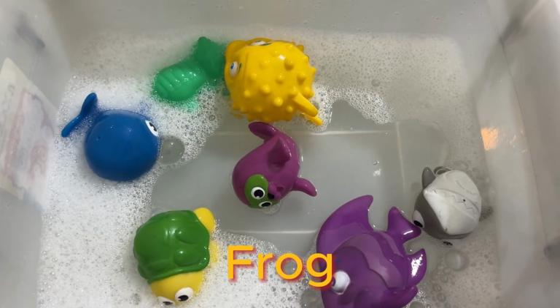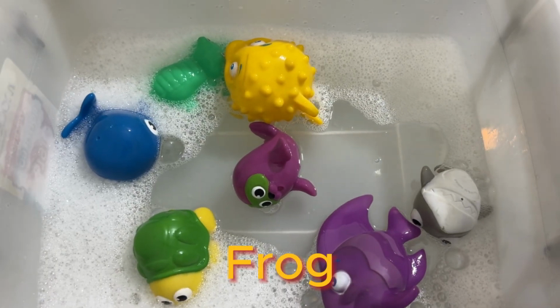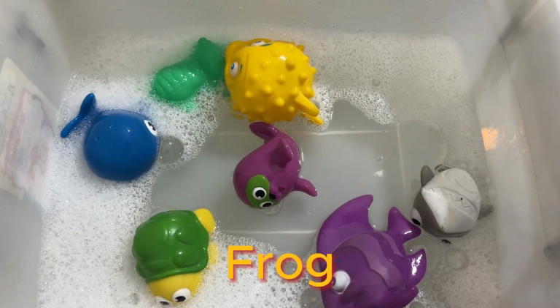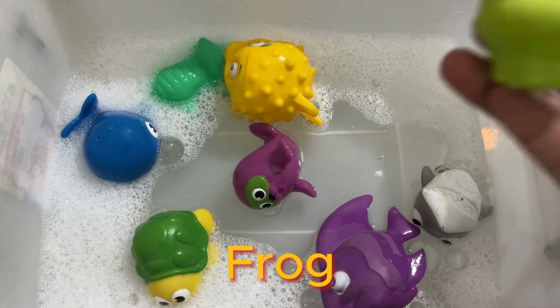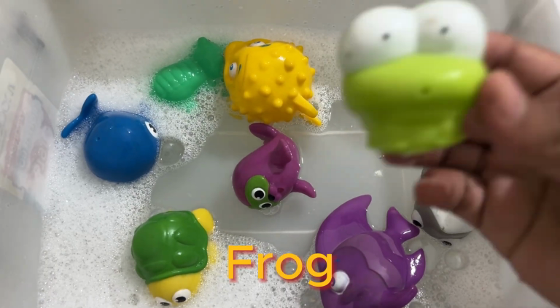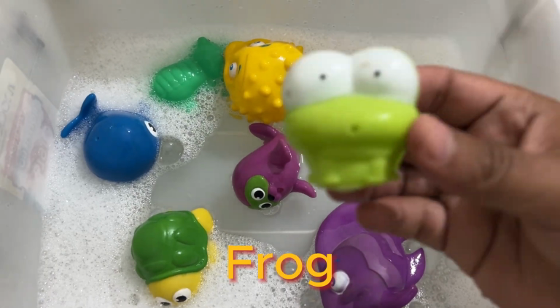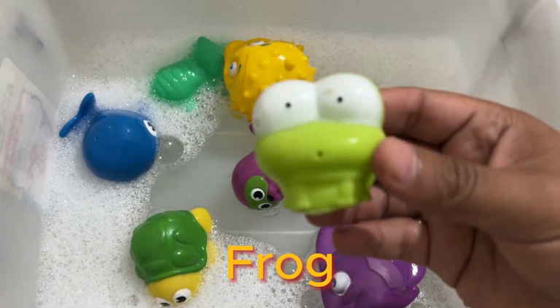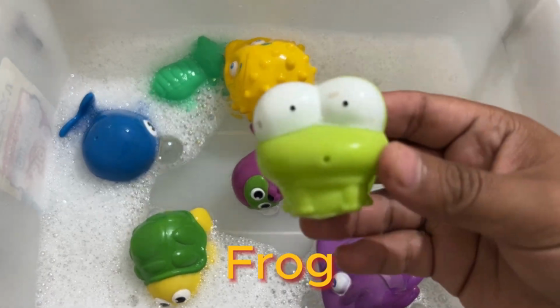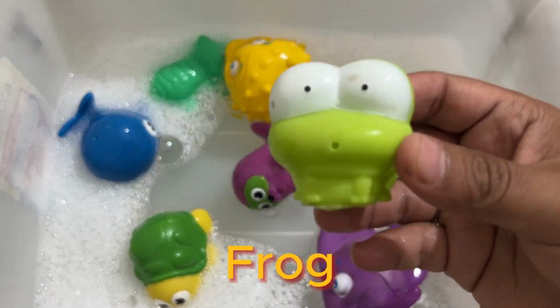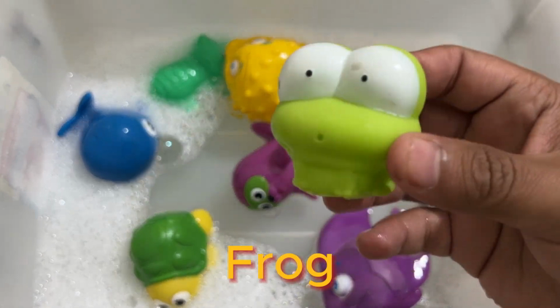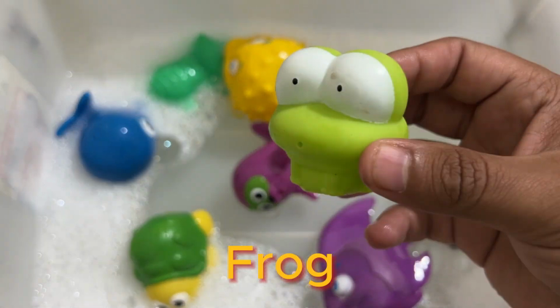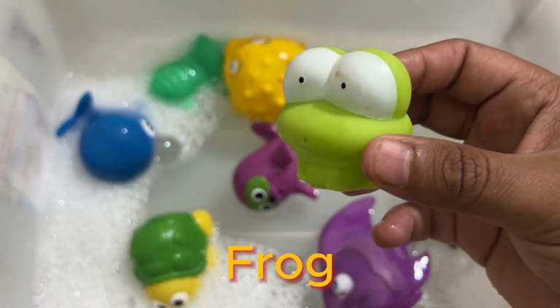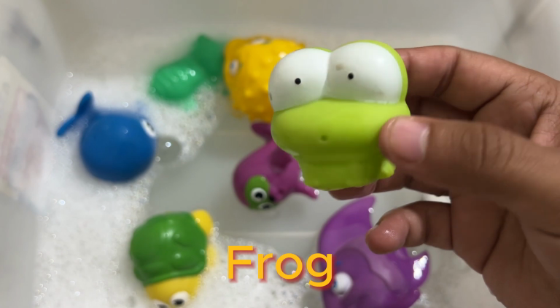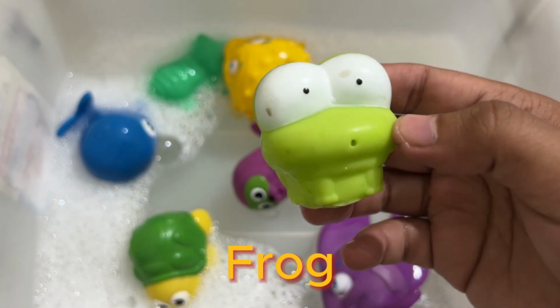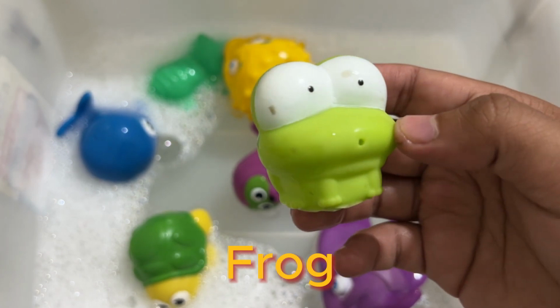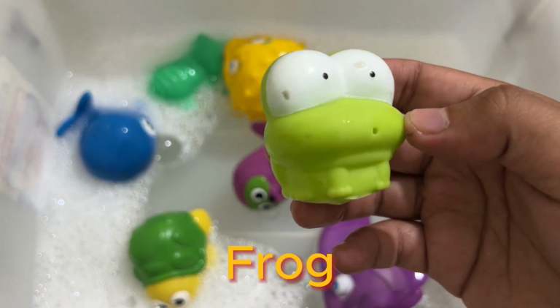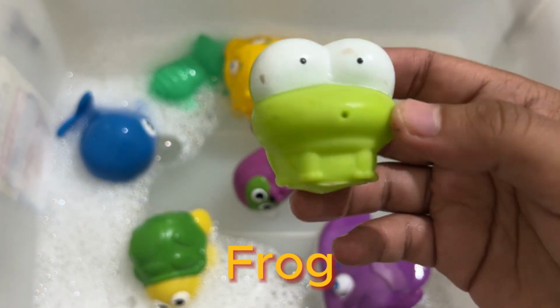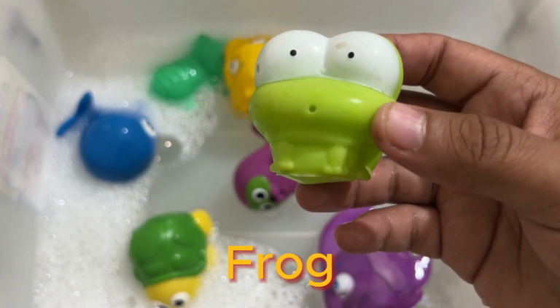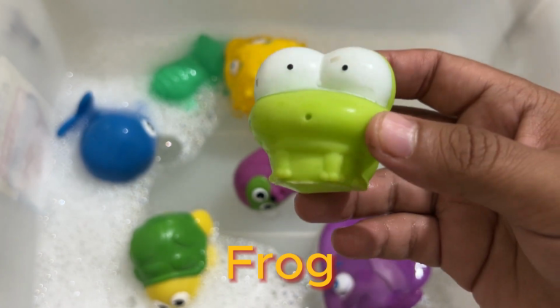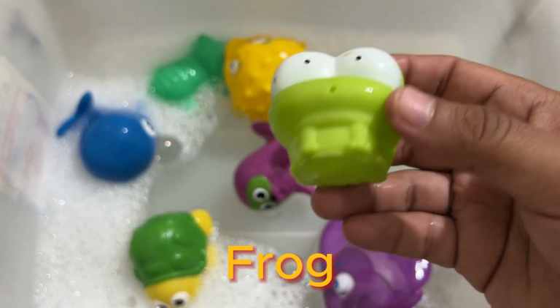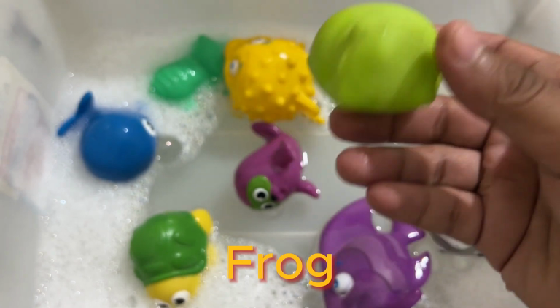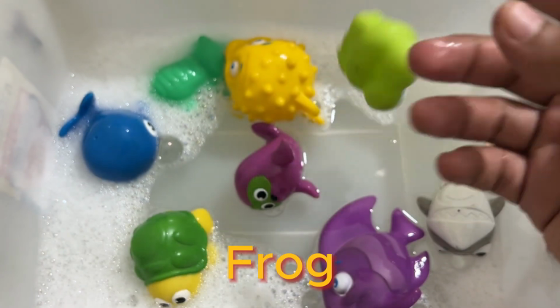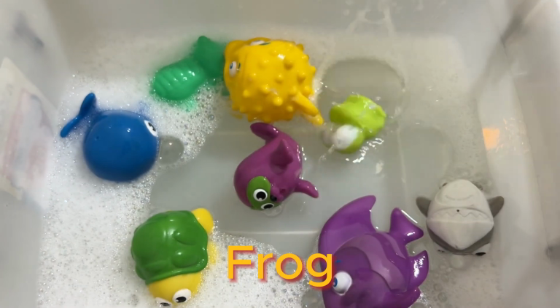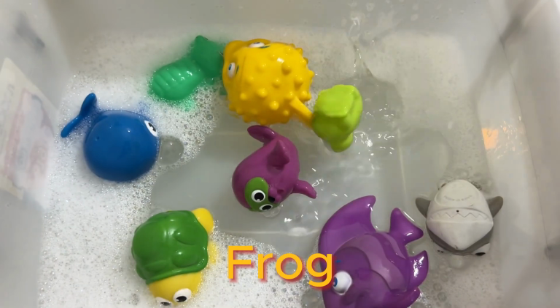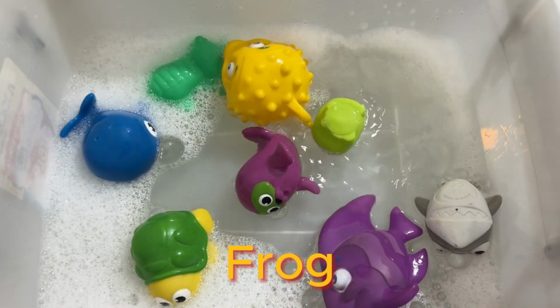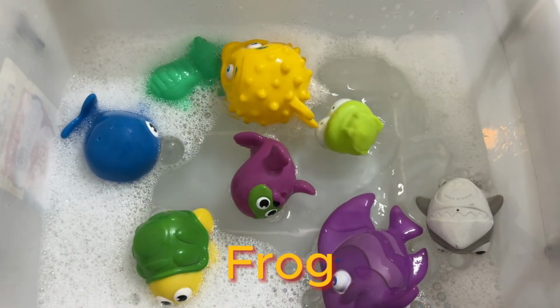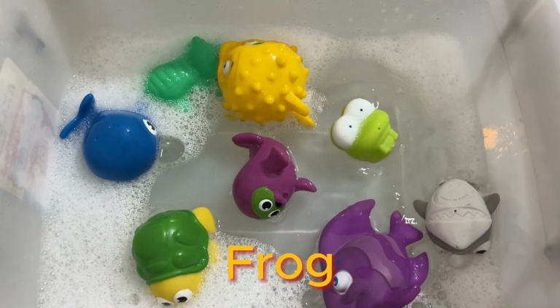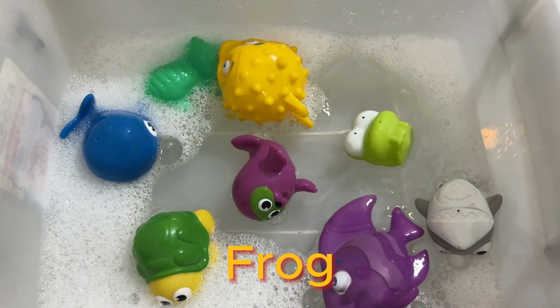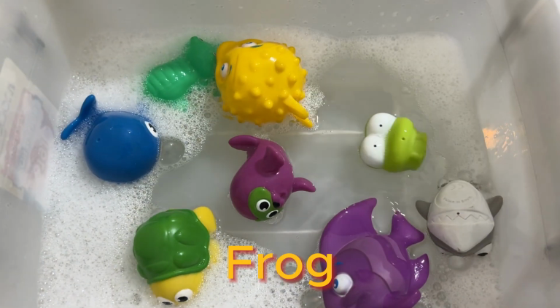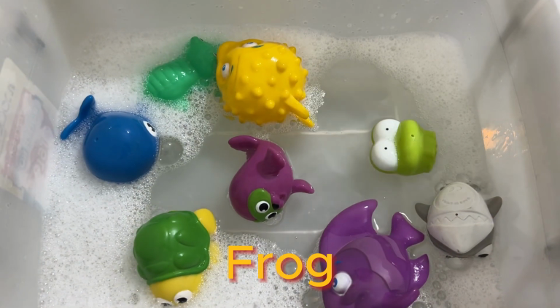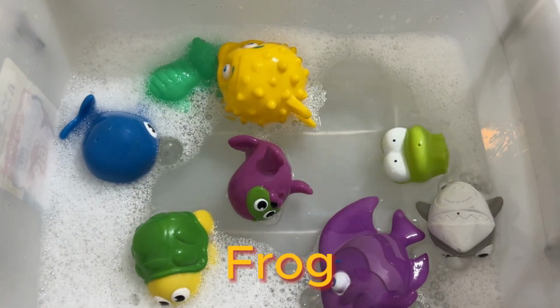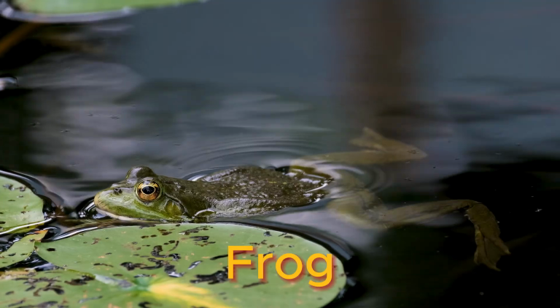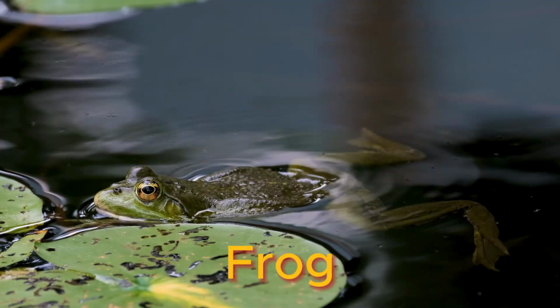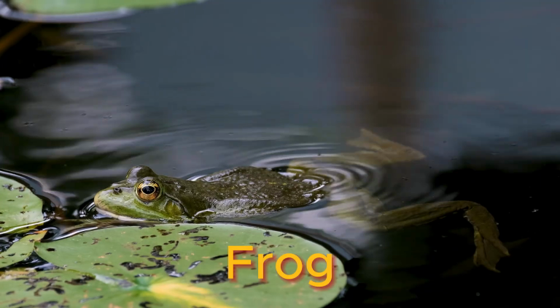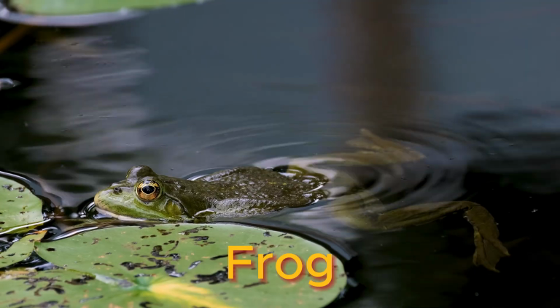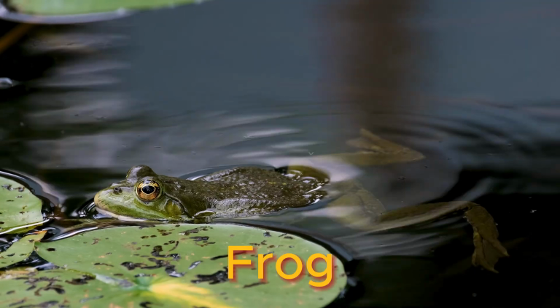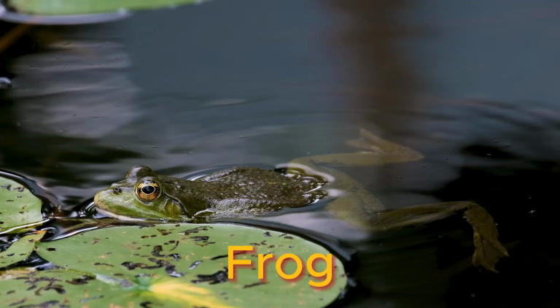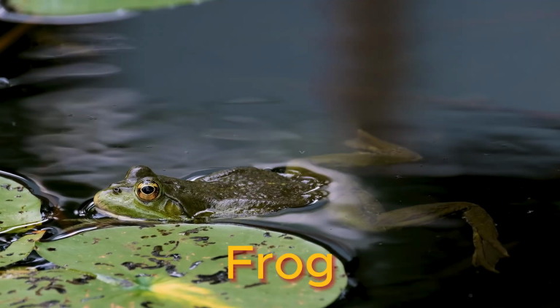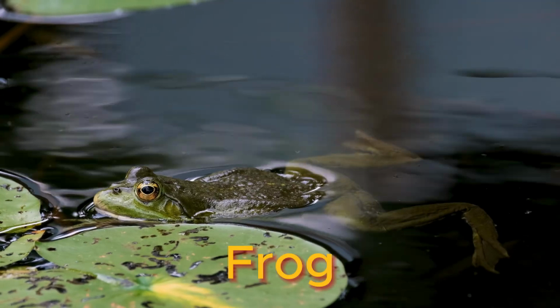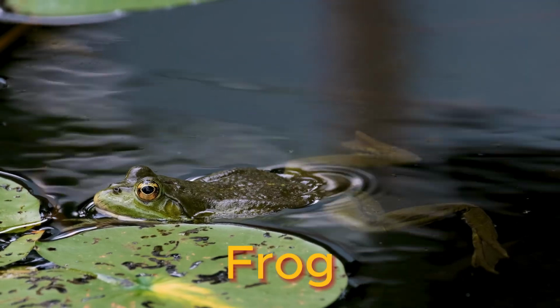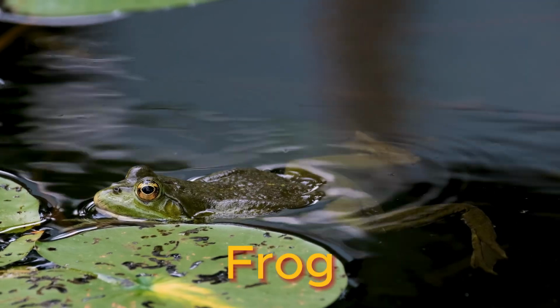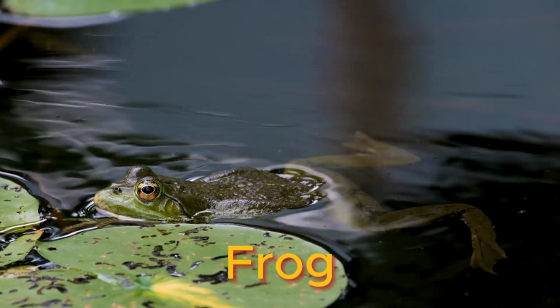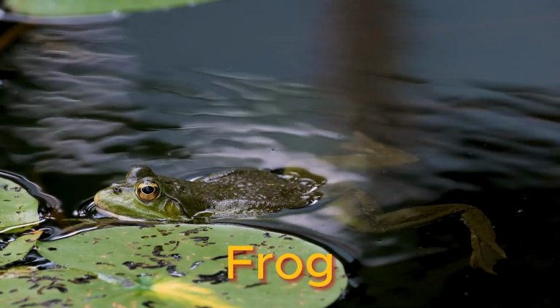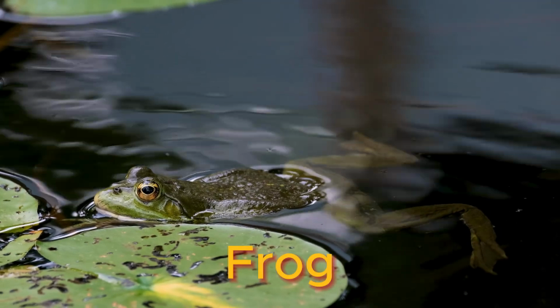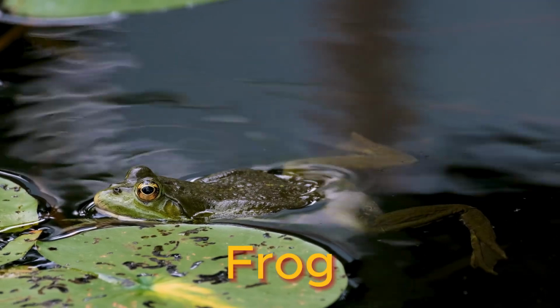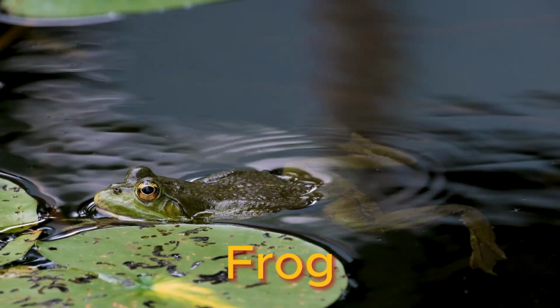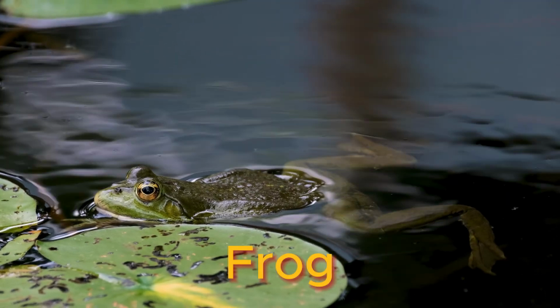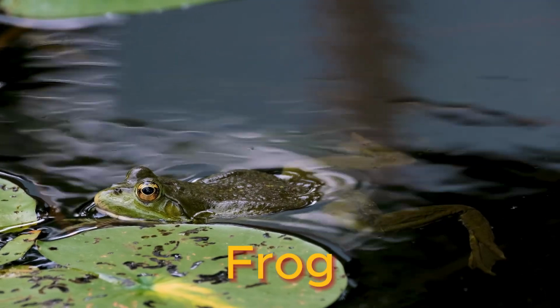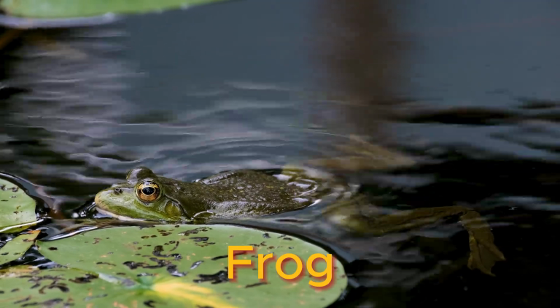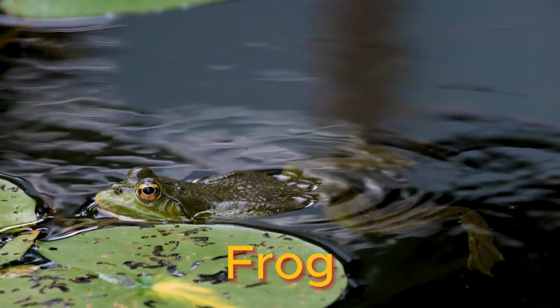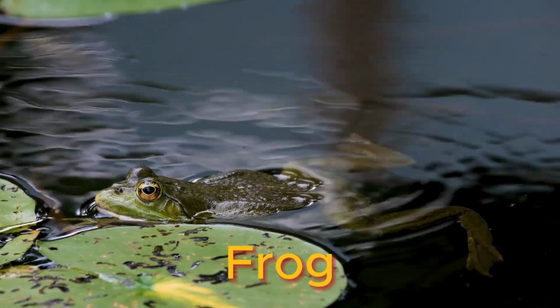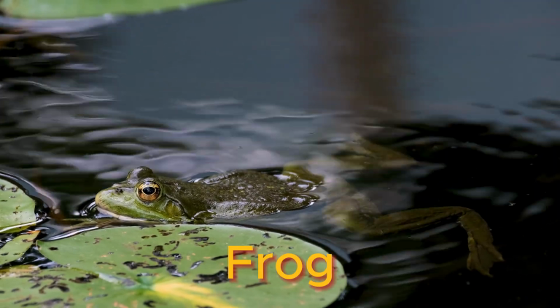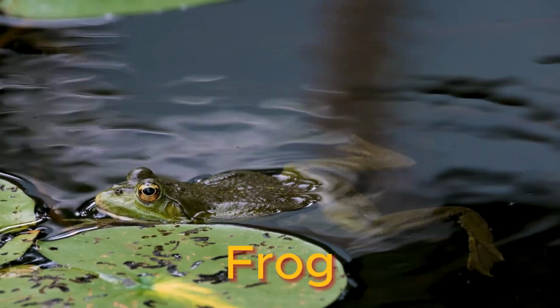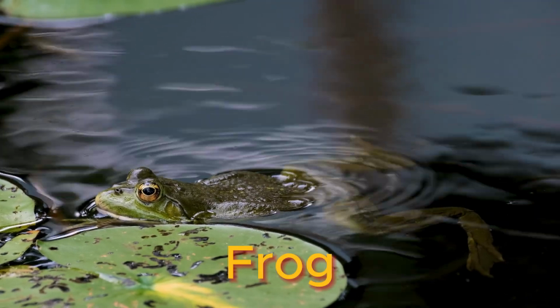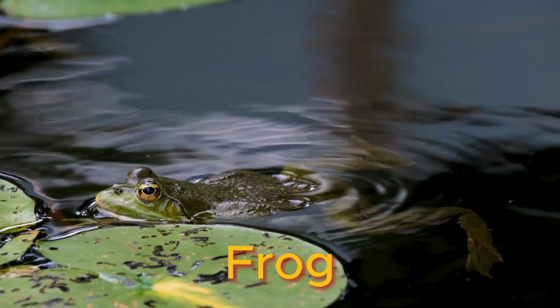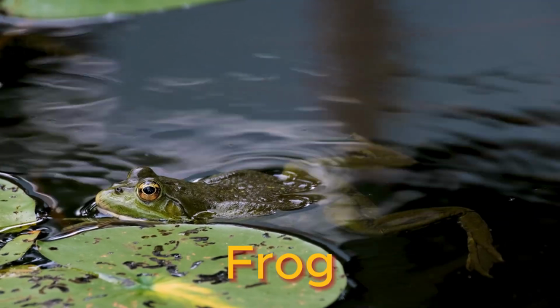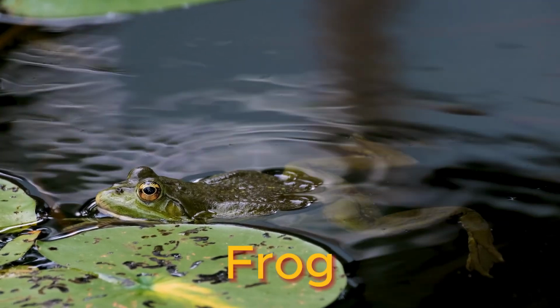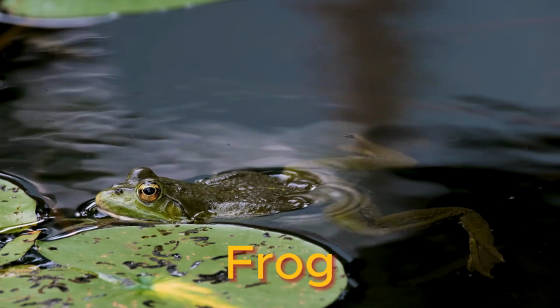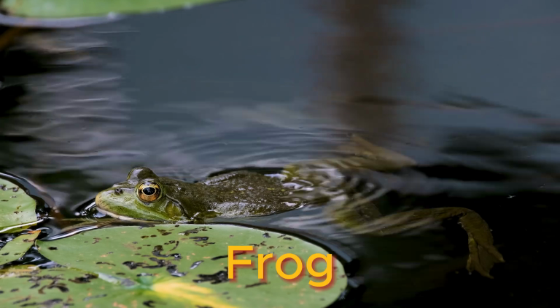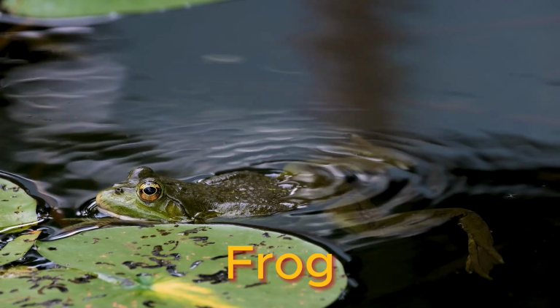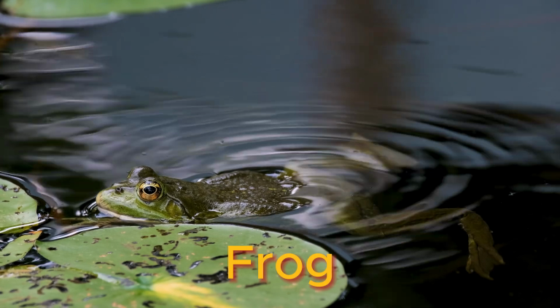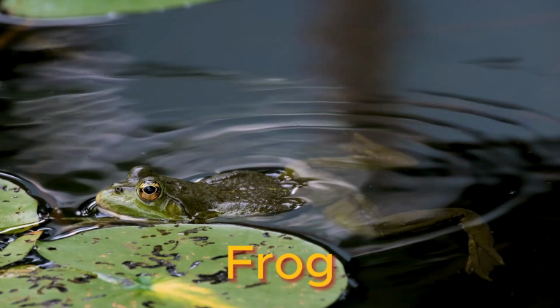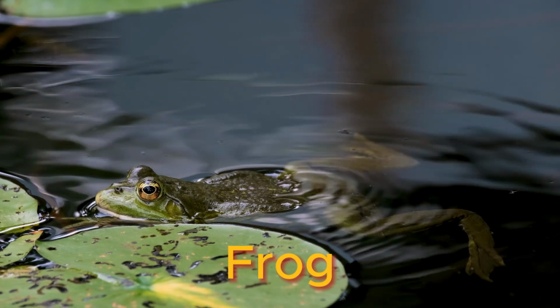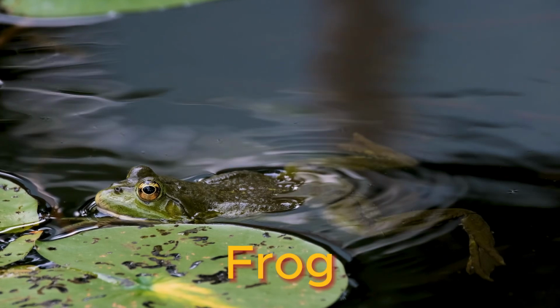Frogs are amphibians, meaning that they can live in water or on land. Most frogs spend most of their lives in water.